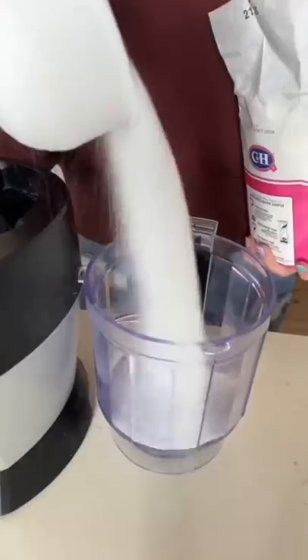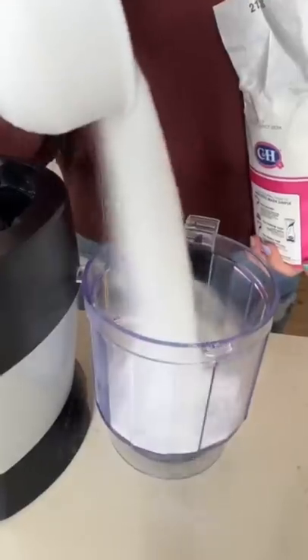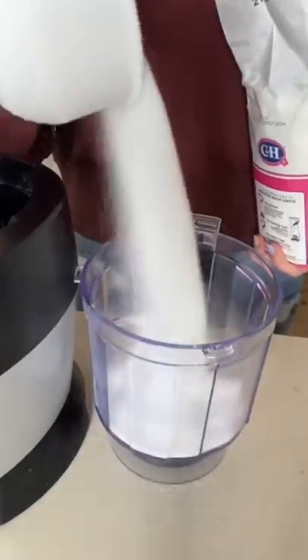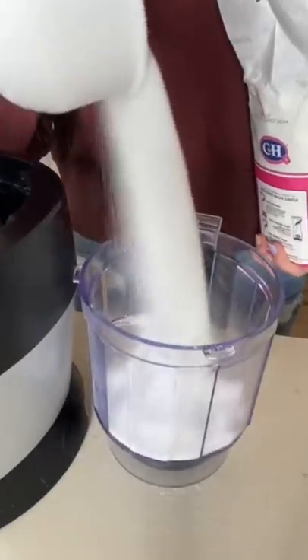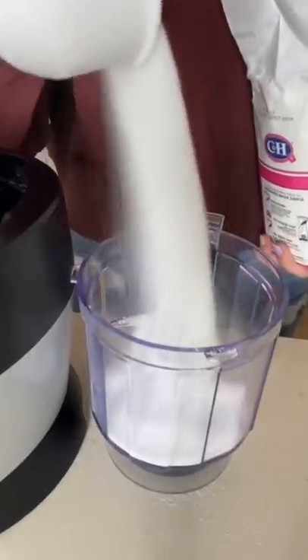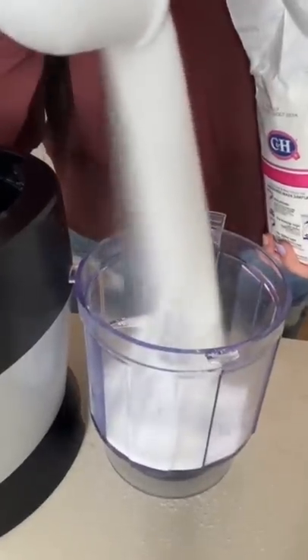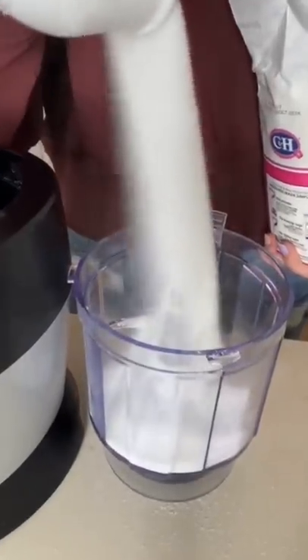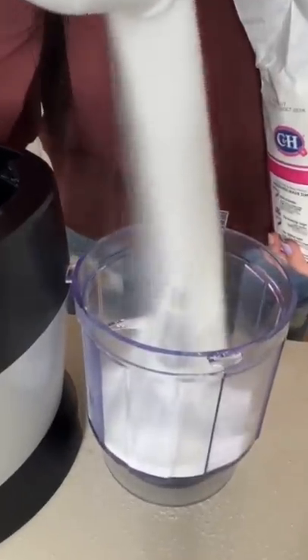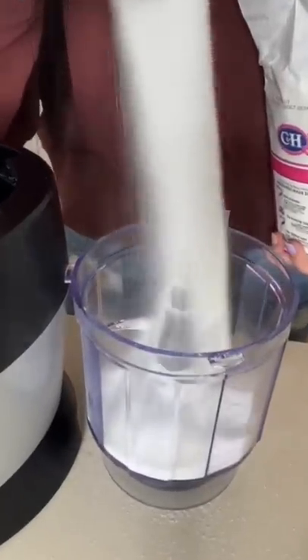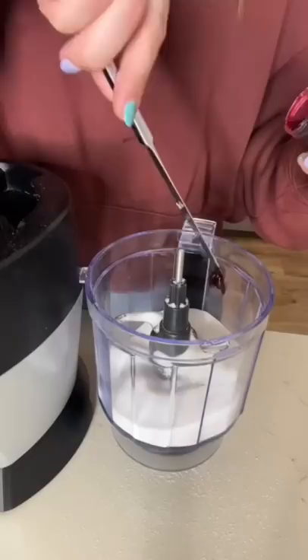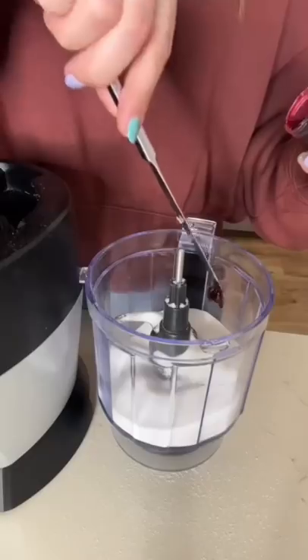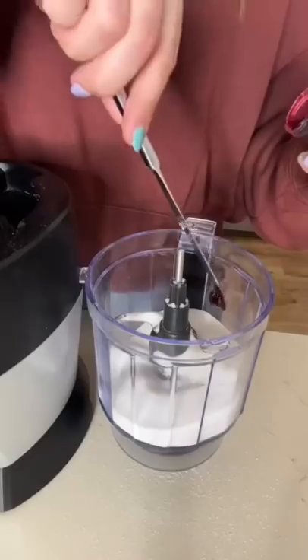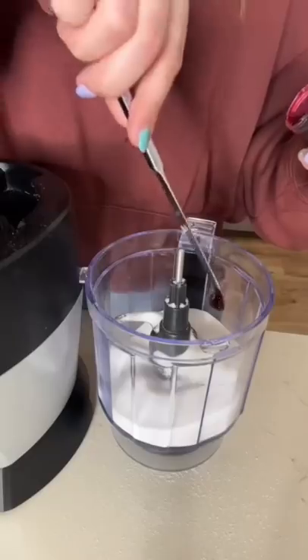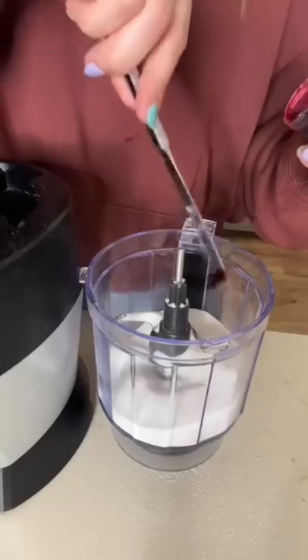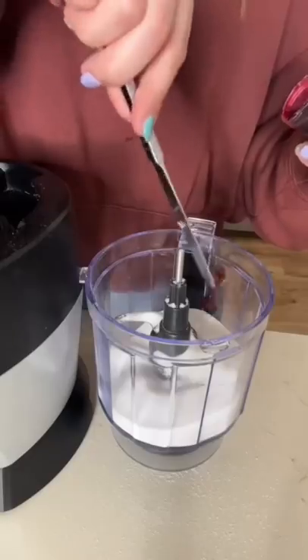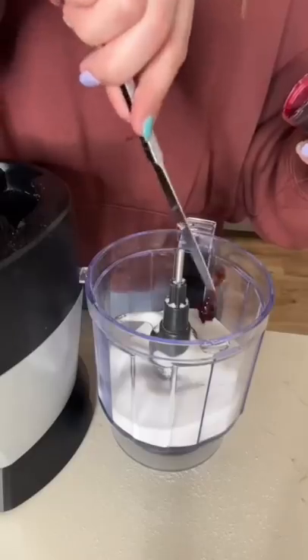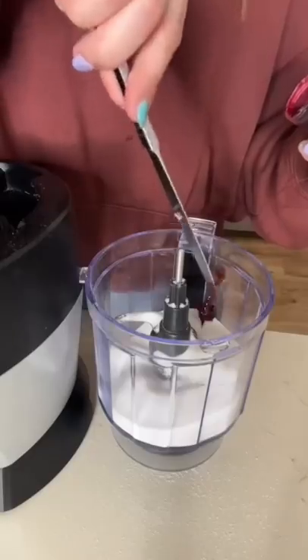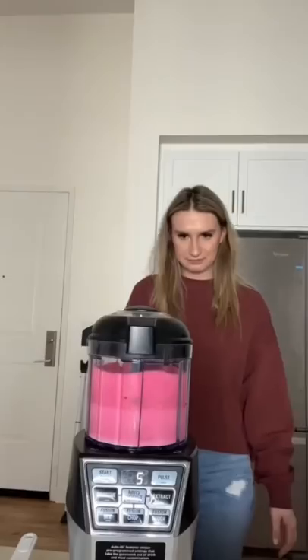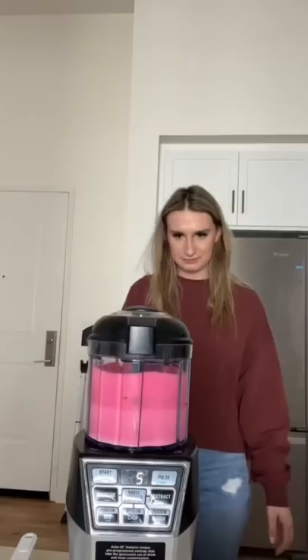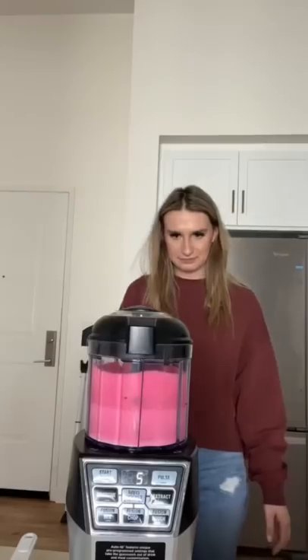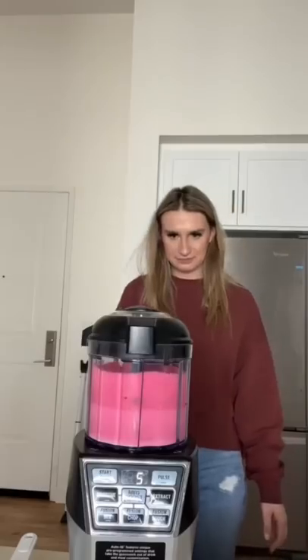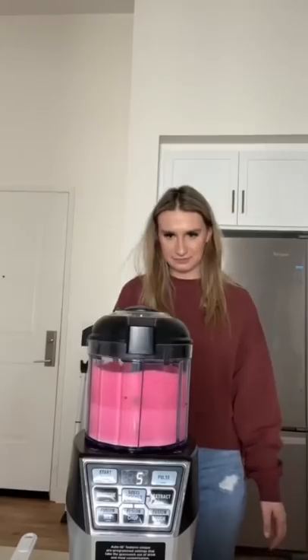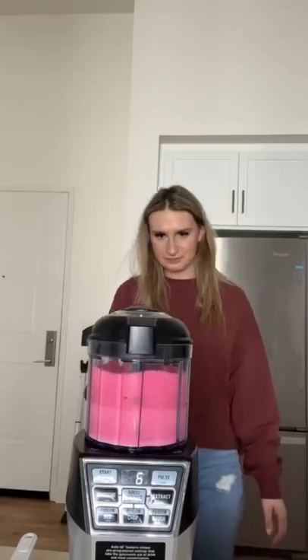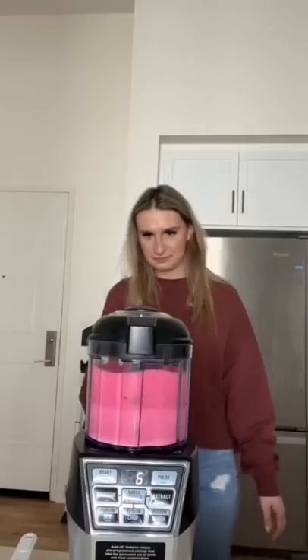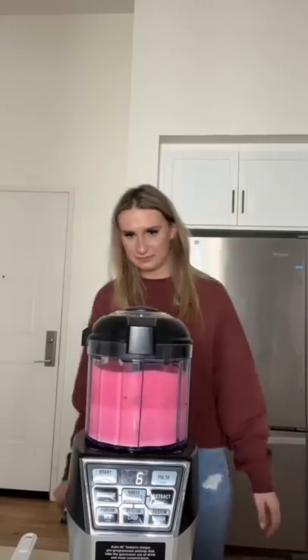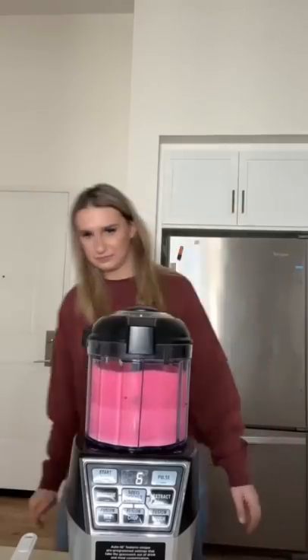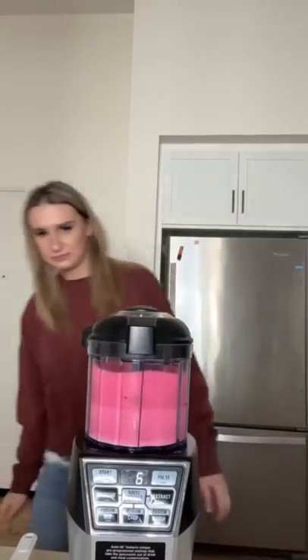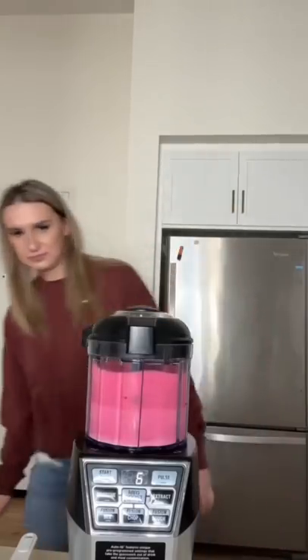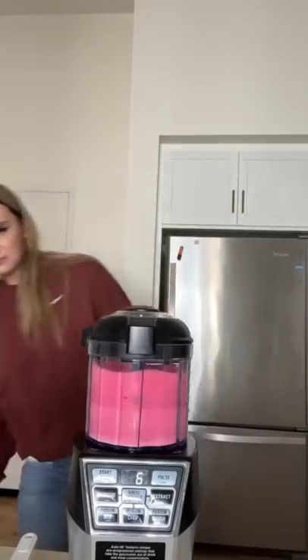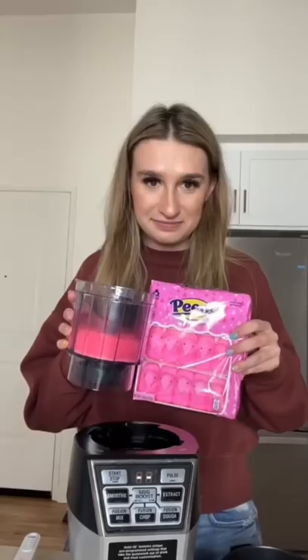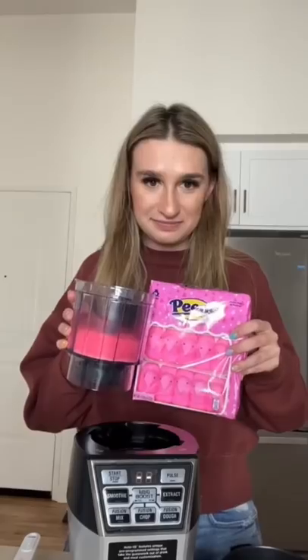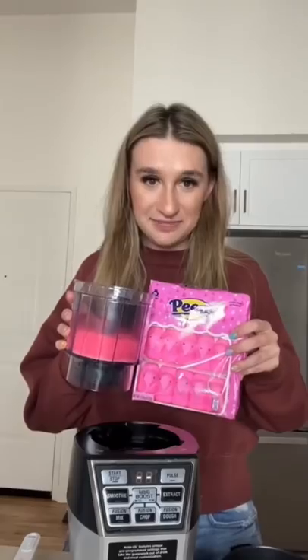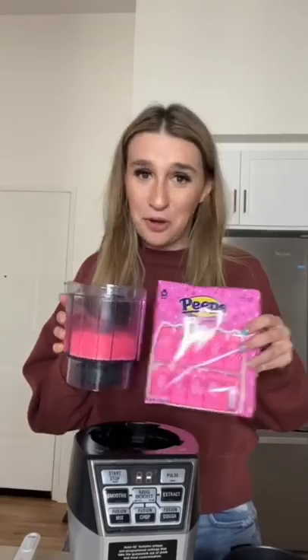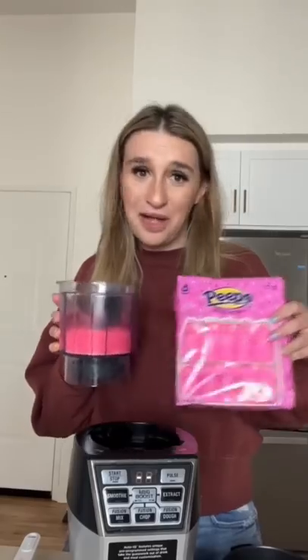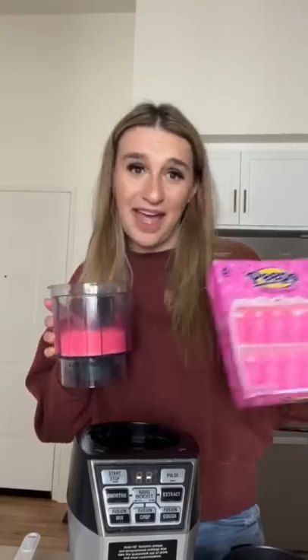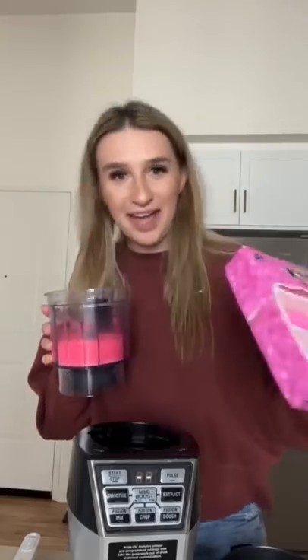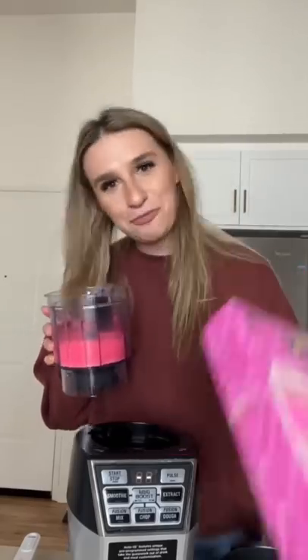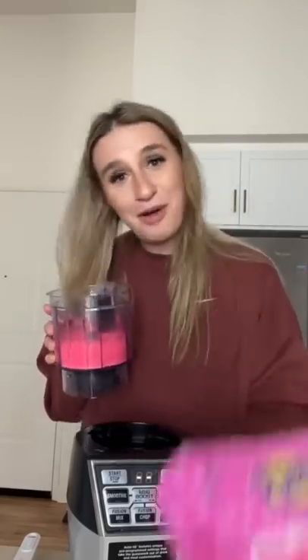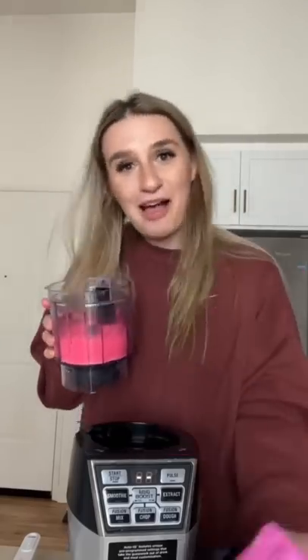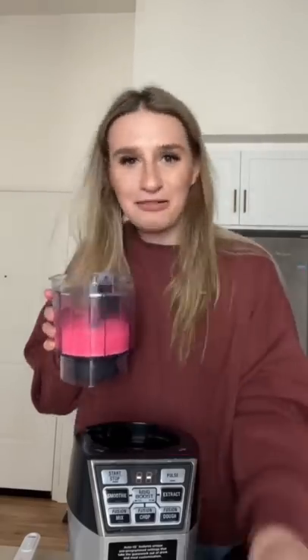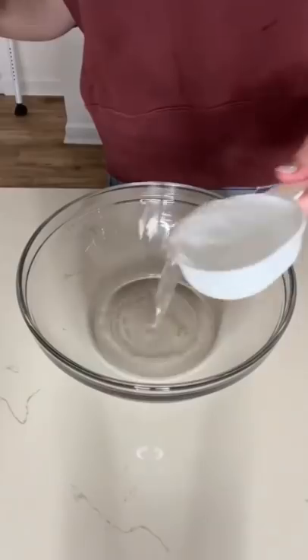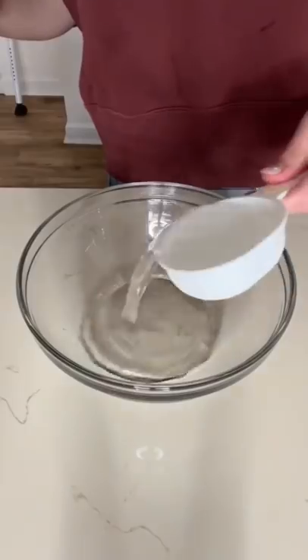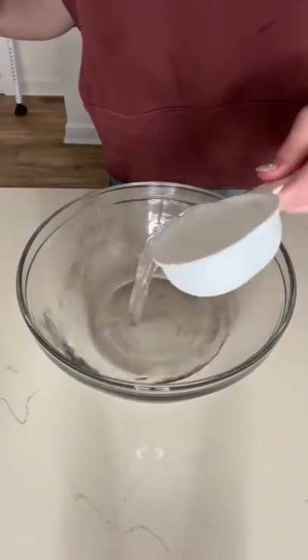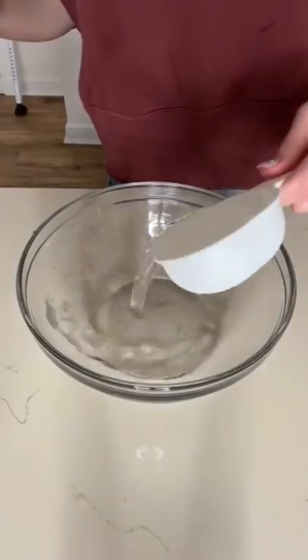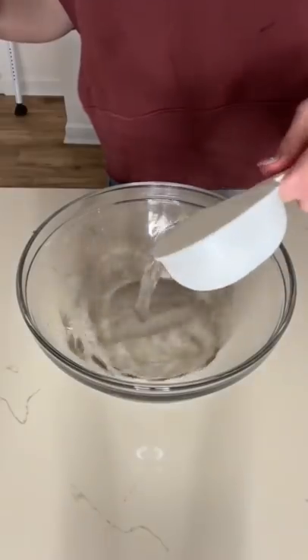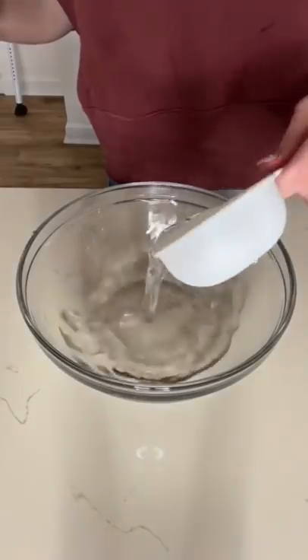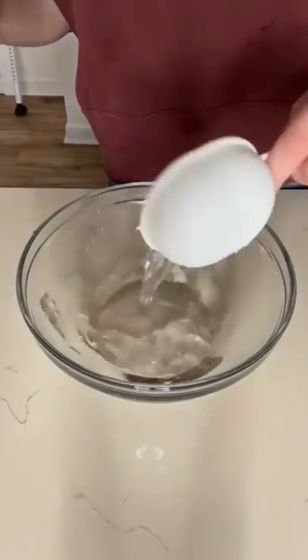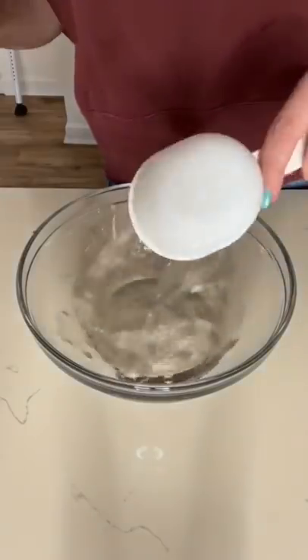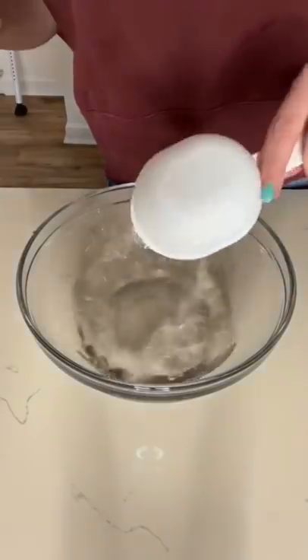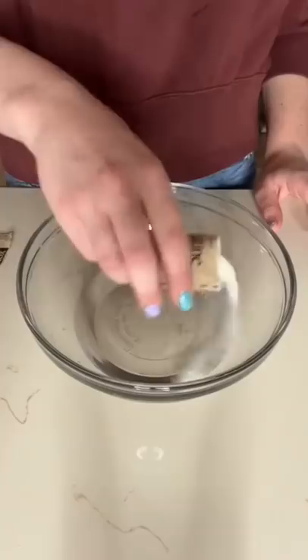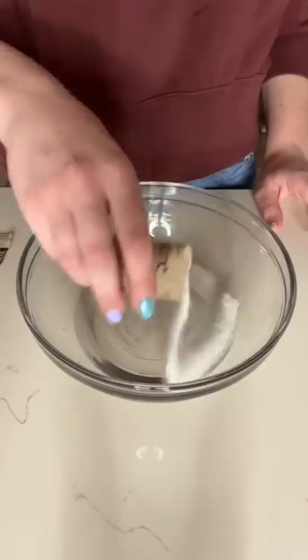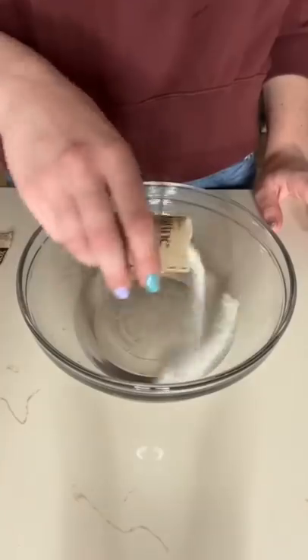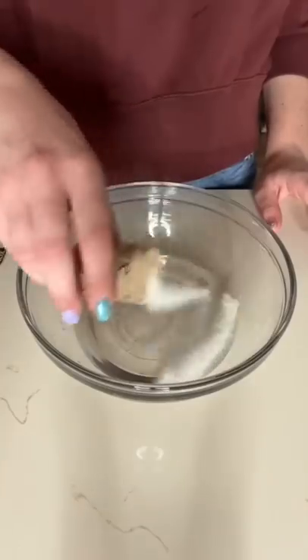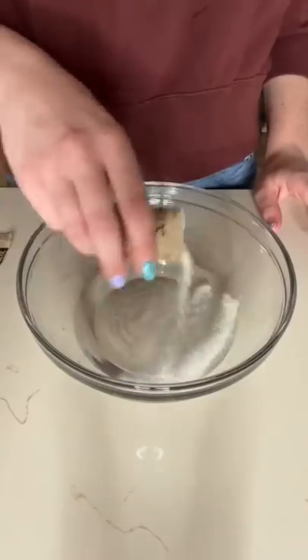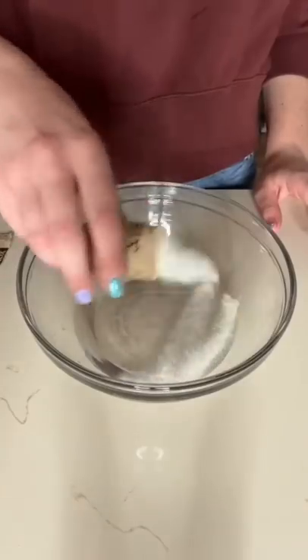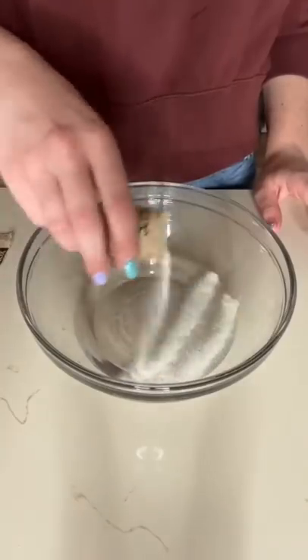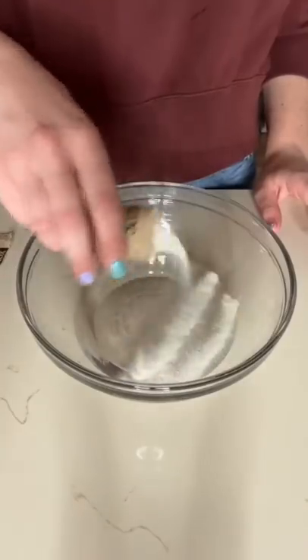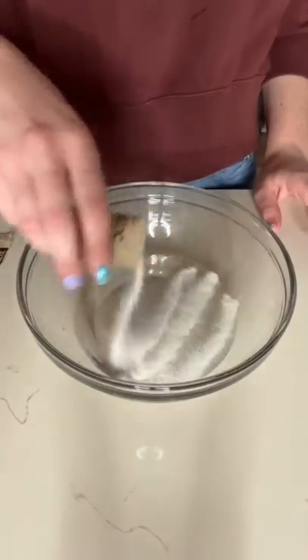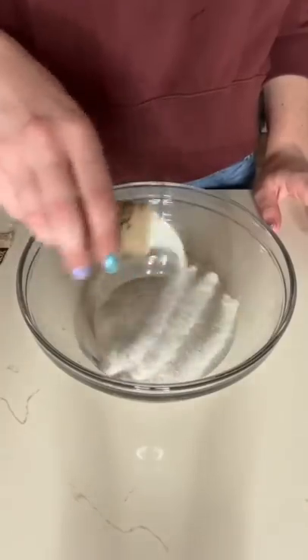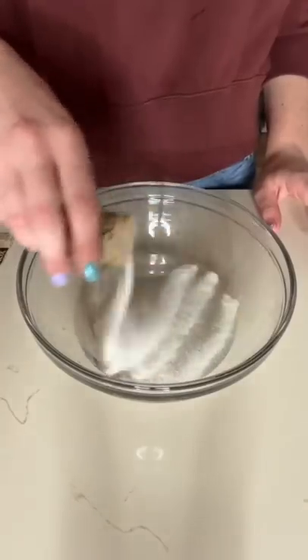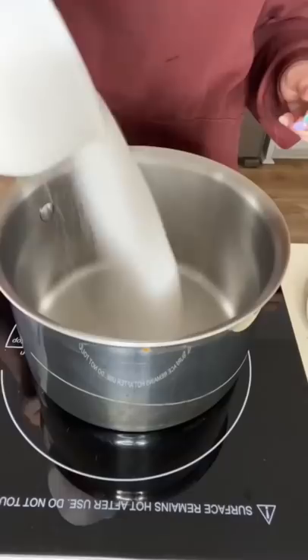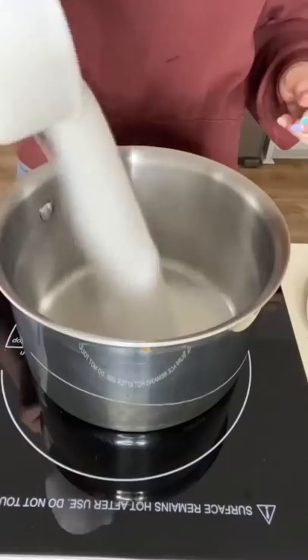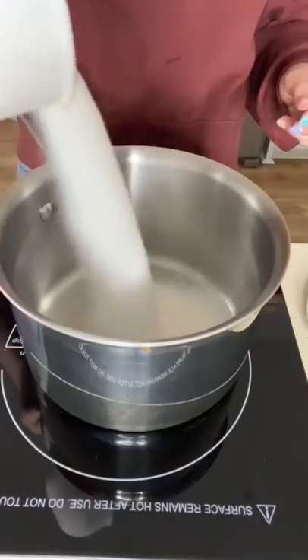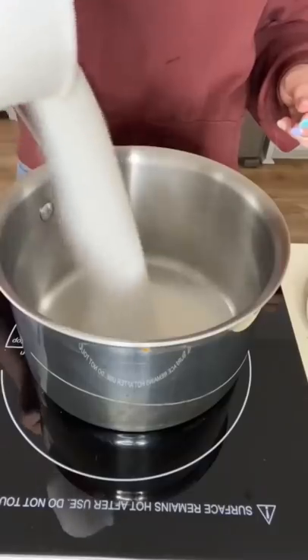I started by pouring a cup of sugar into a food processor with some food coloring. In a bowl I combined a cup of water and some gelatin and I set it aside.